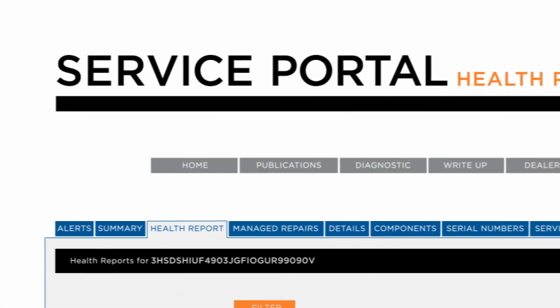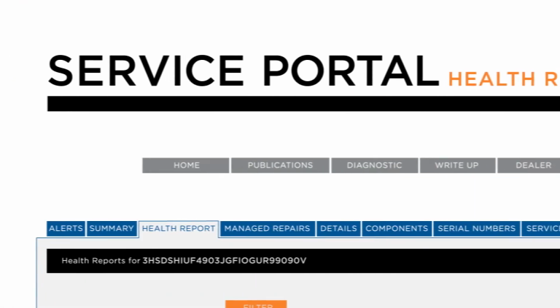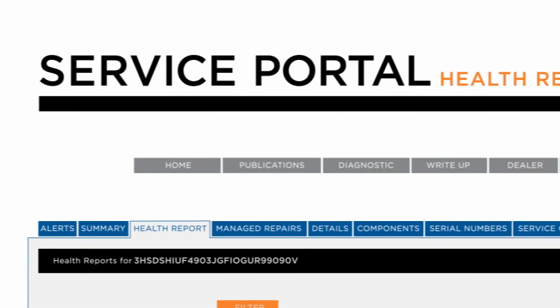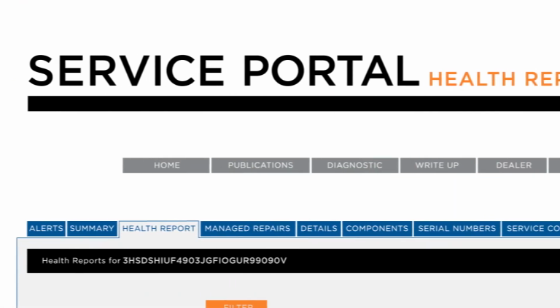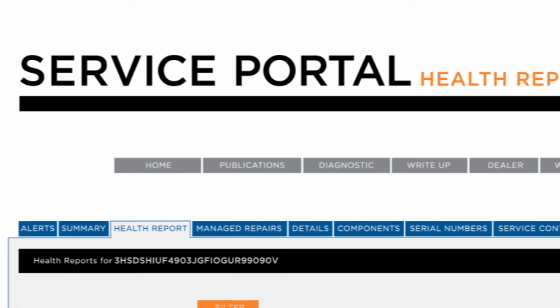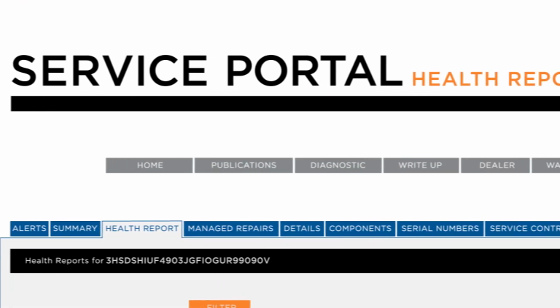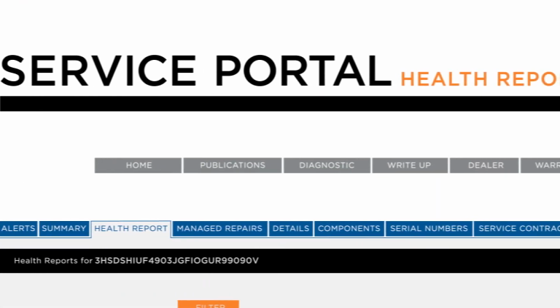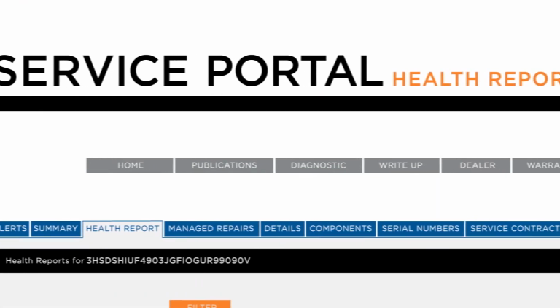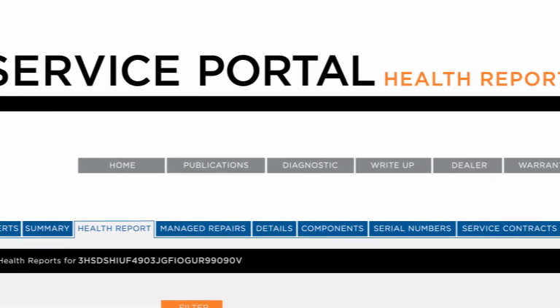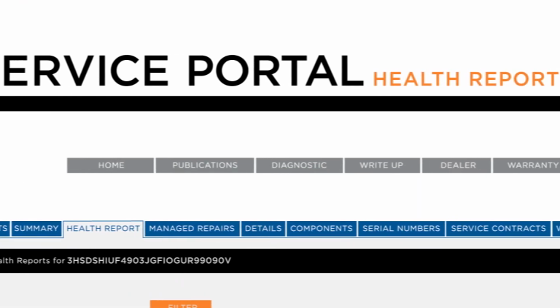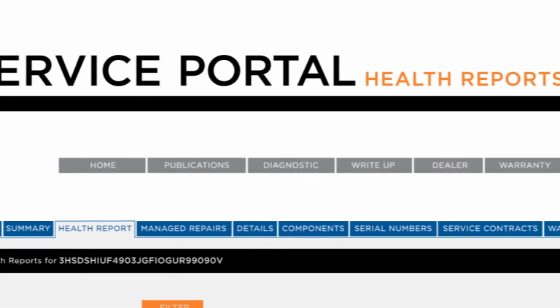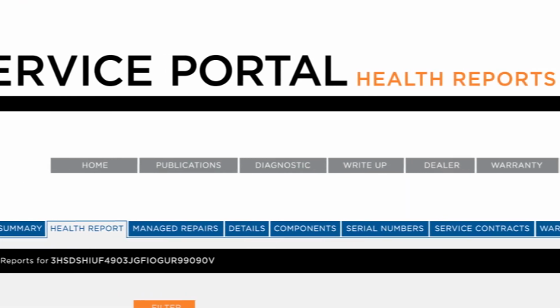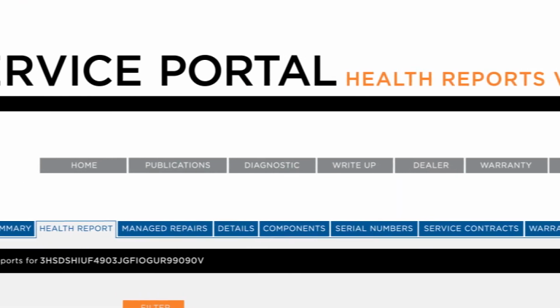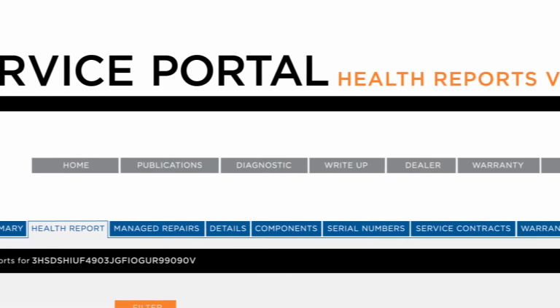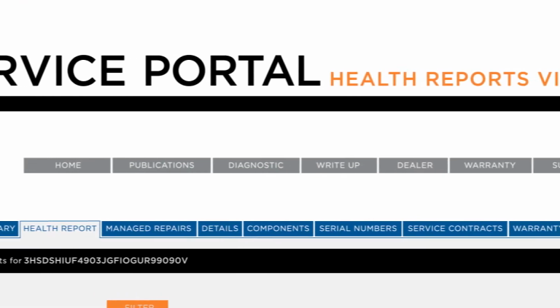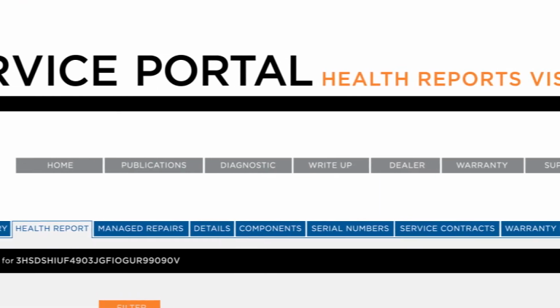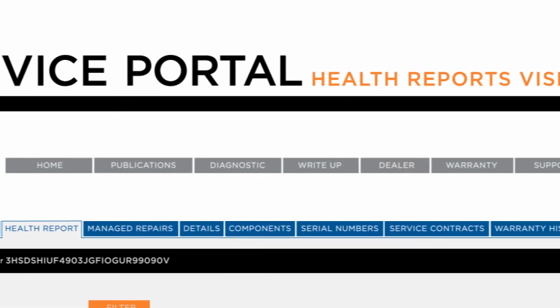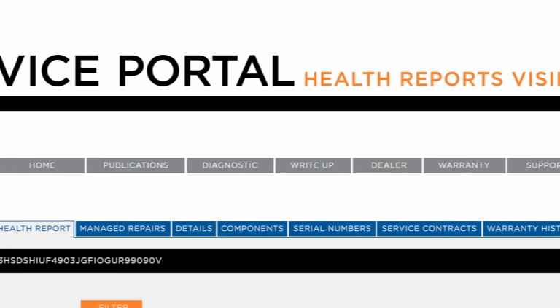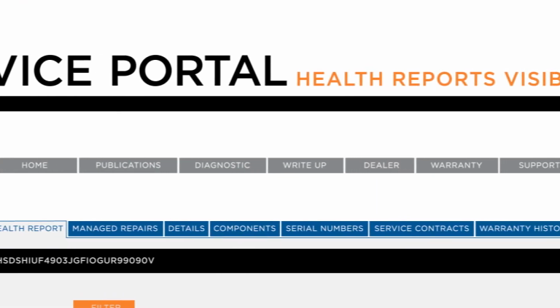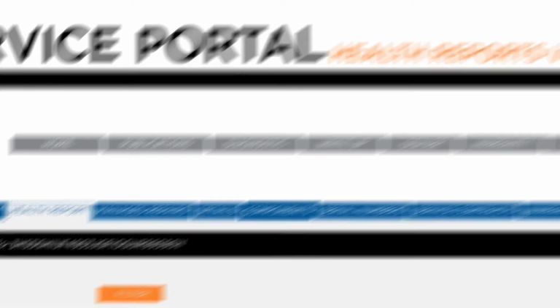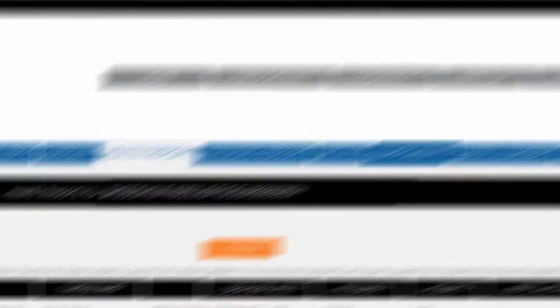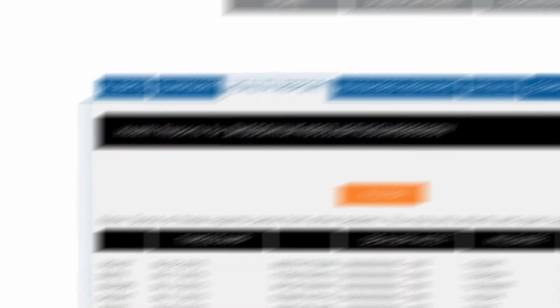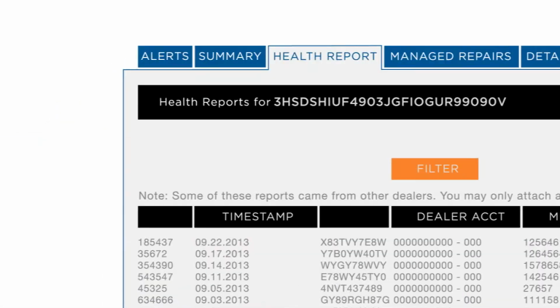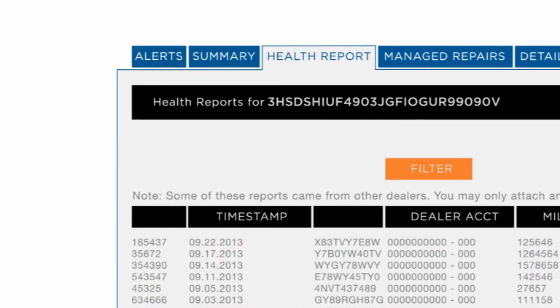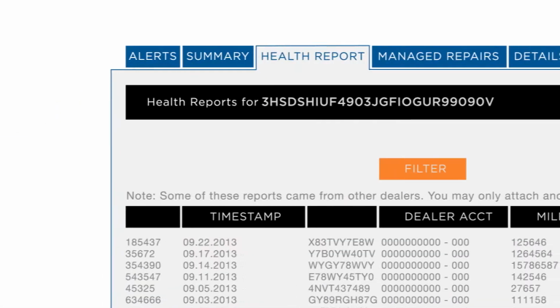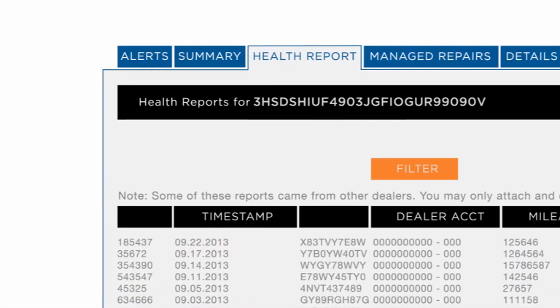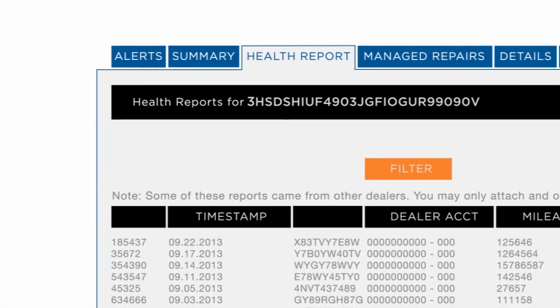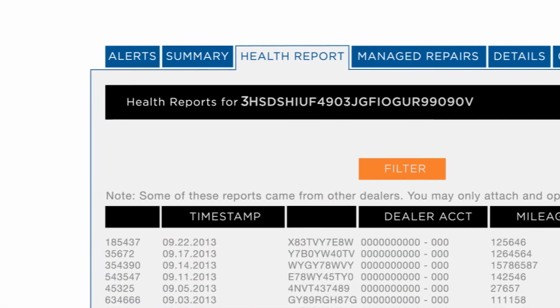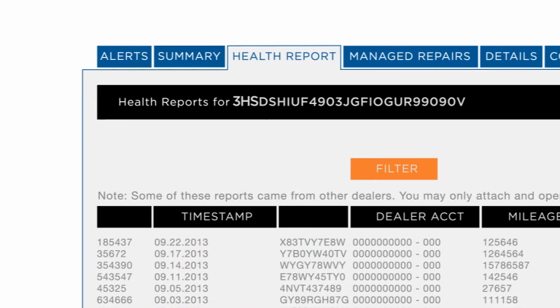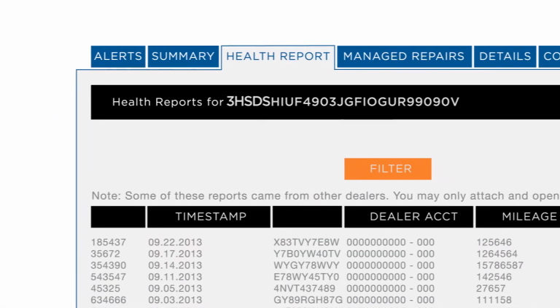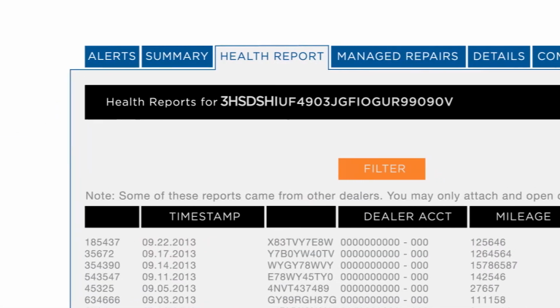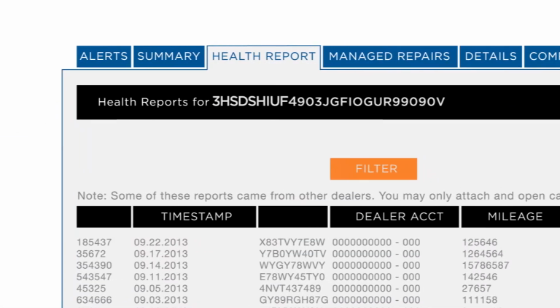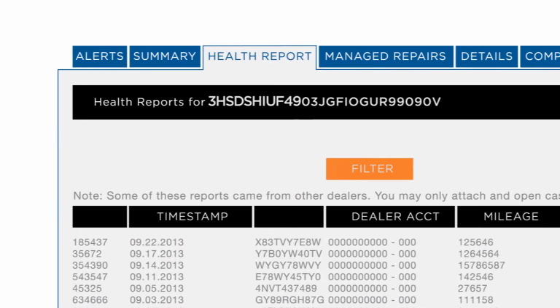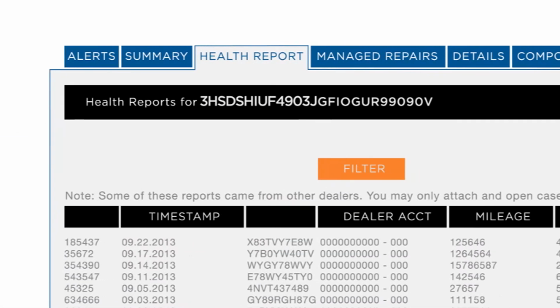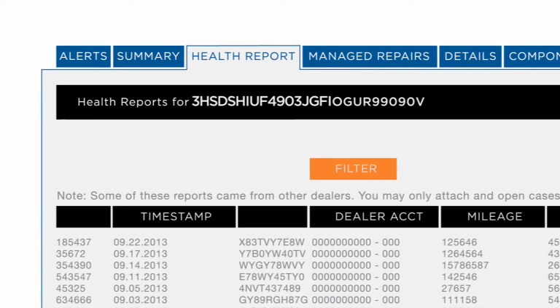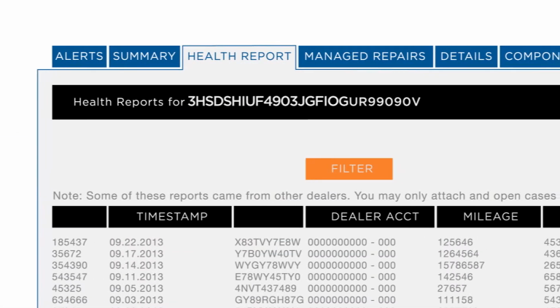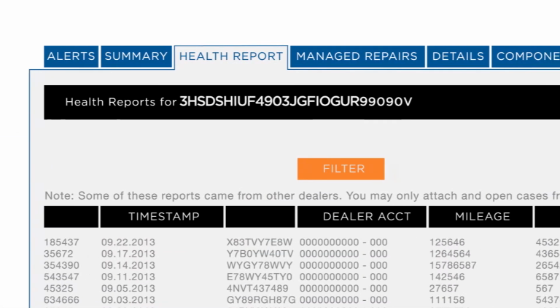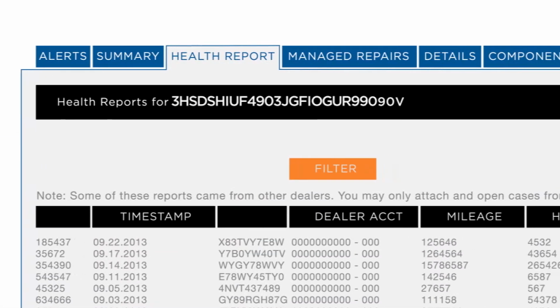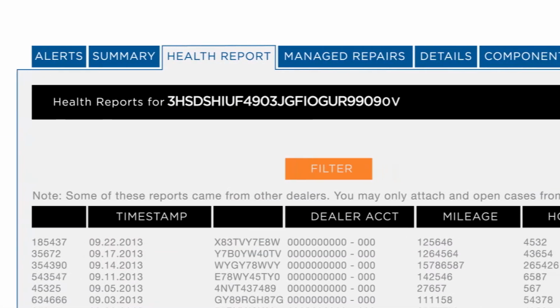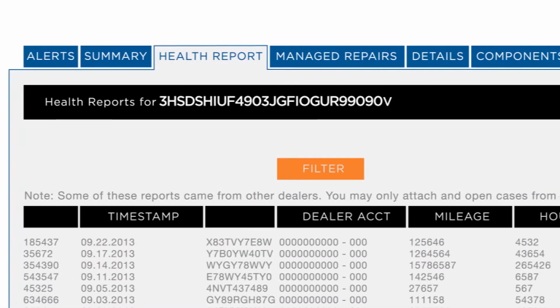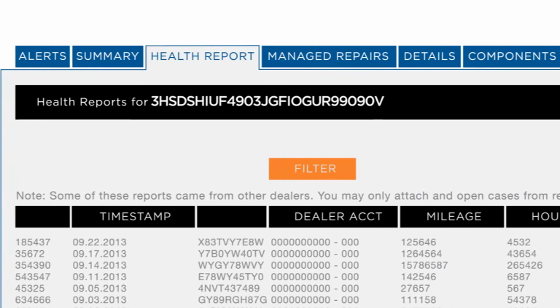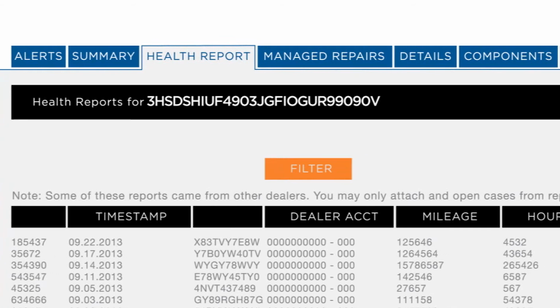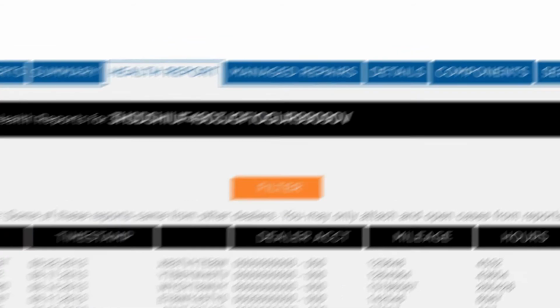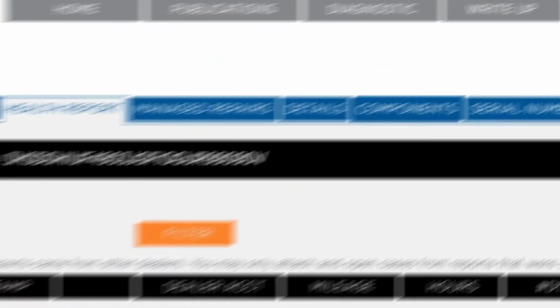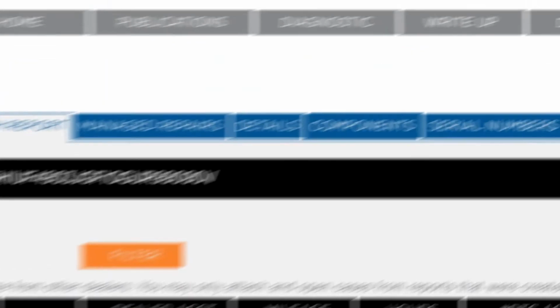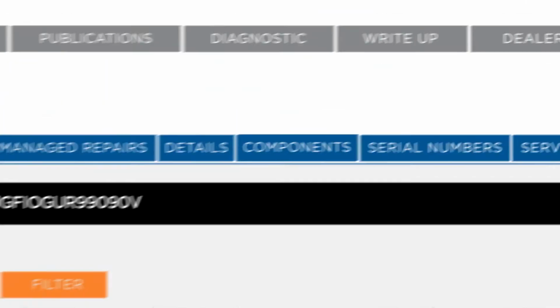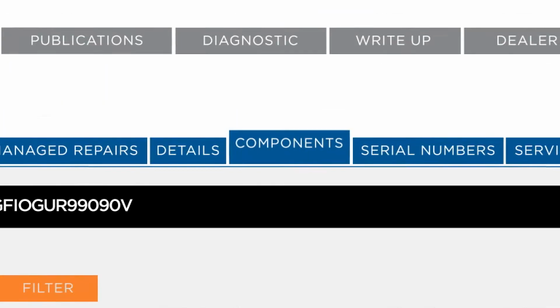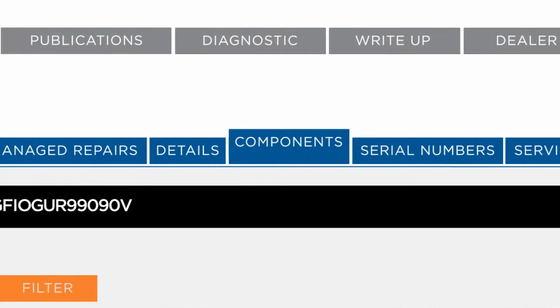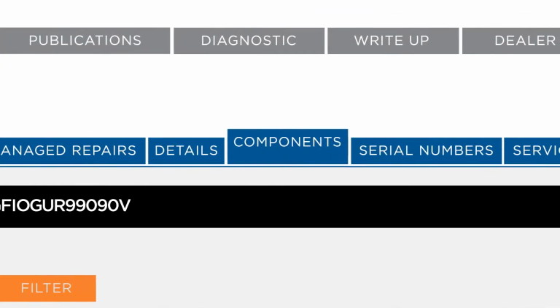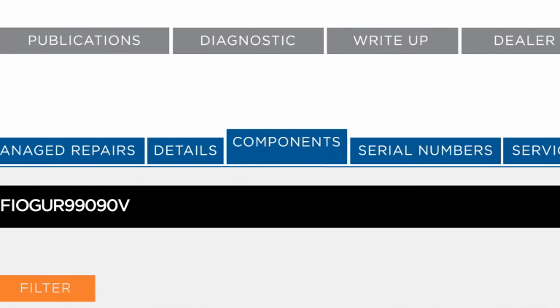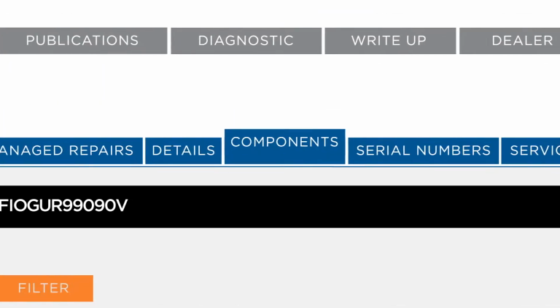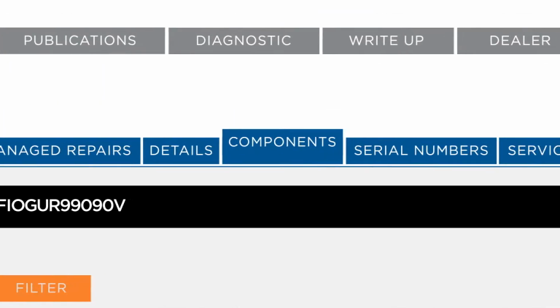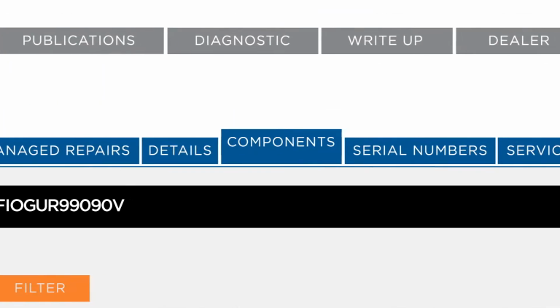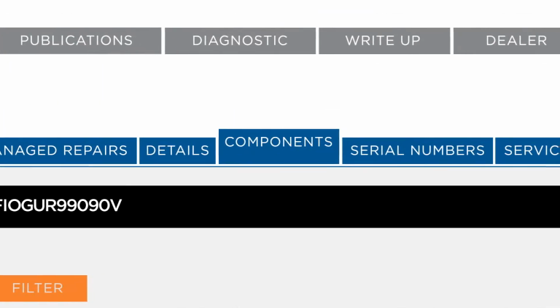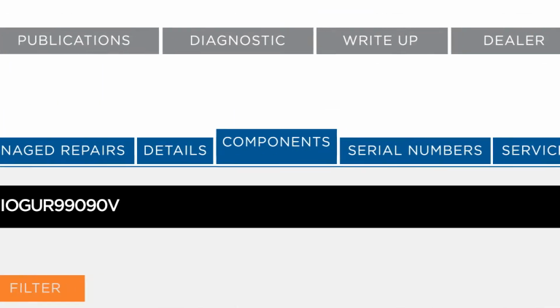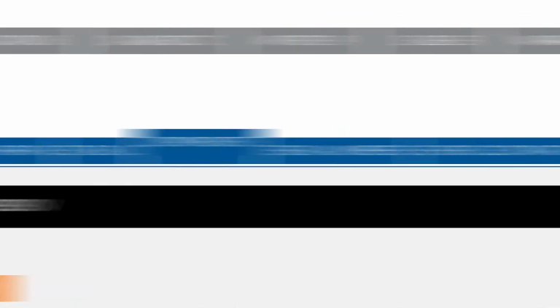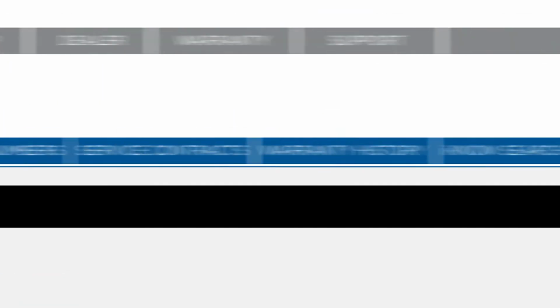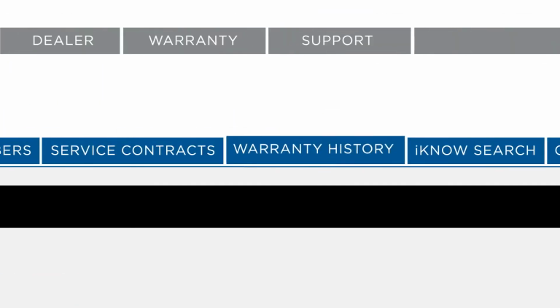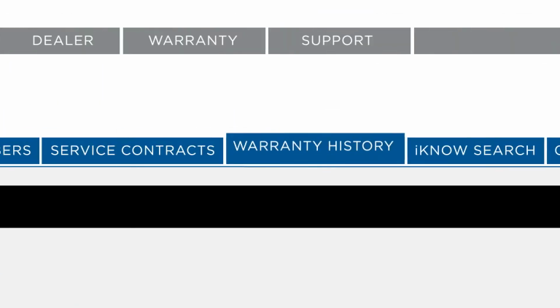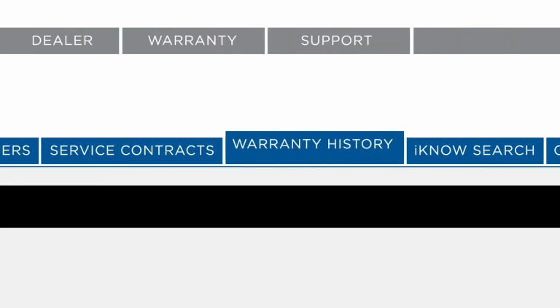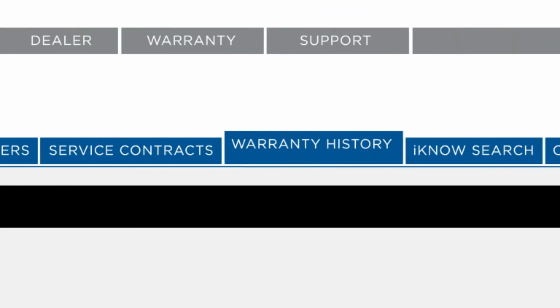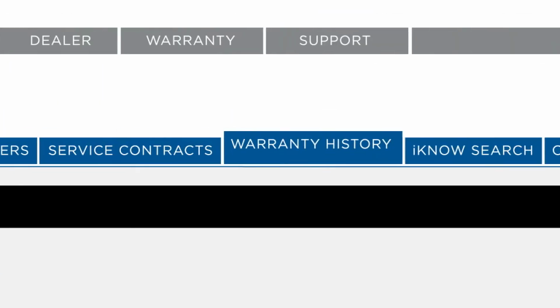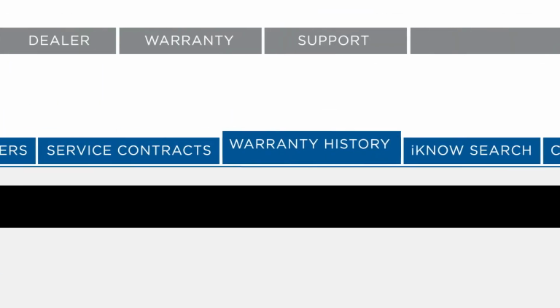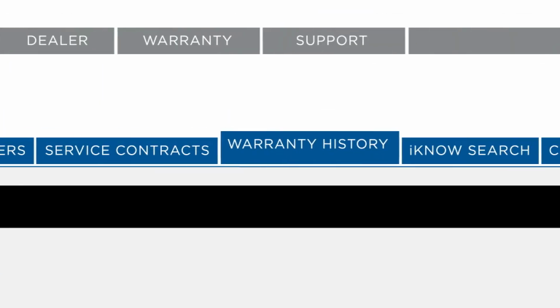The fleet-specific information is then summarized and conveniently integrated into the On-Command Connection Portal, where fleet managers track VIN-specific repairs, component lists, and warranty history.